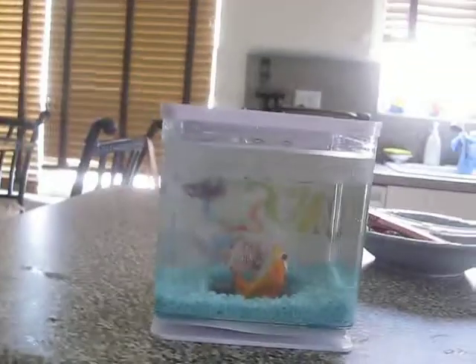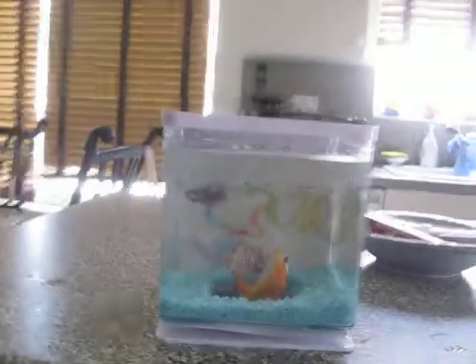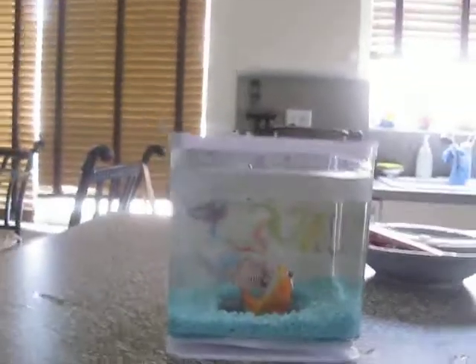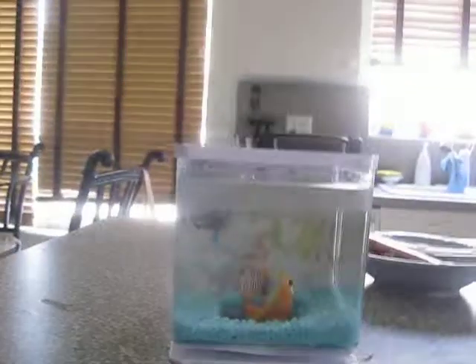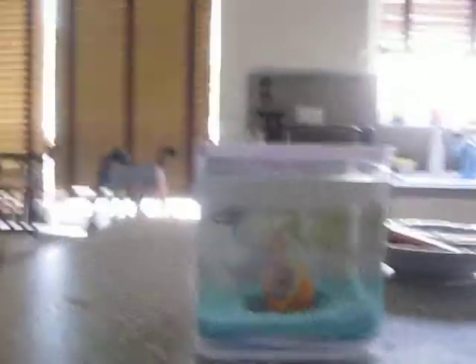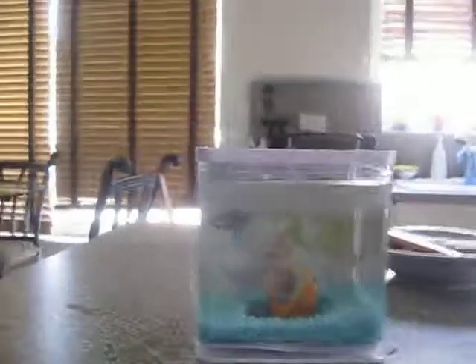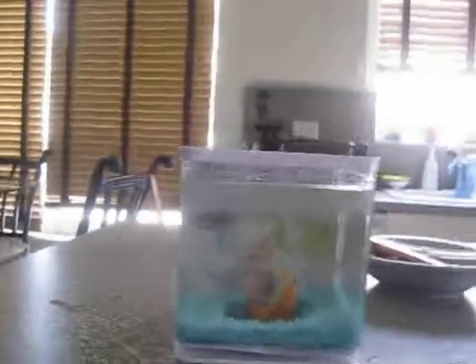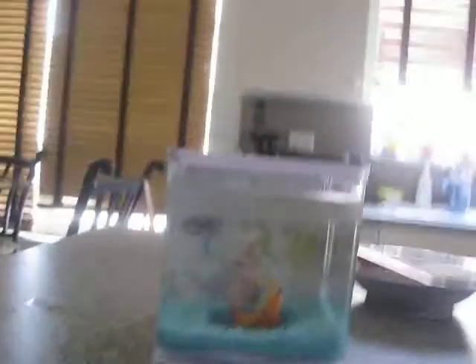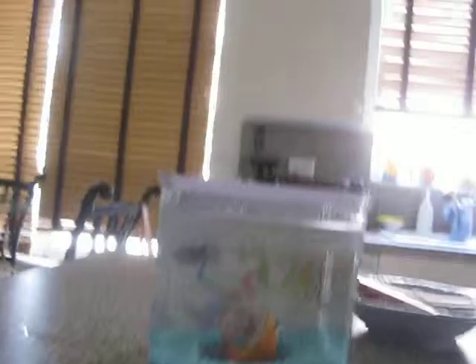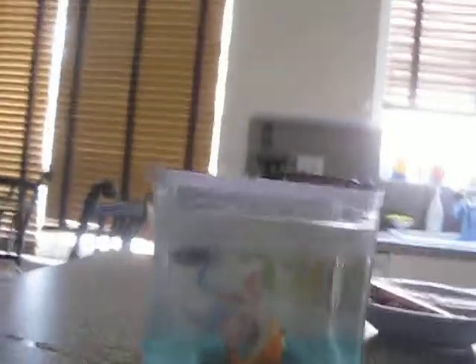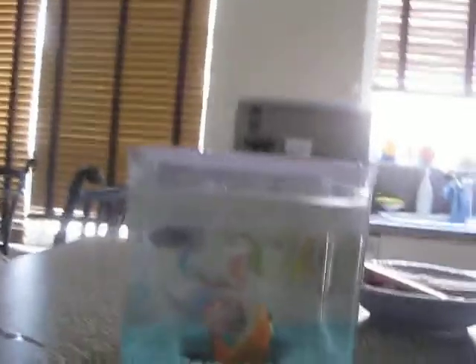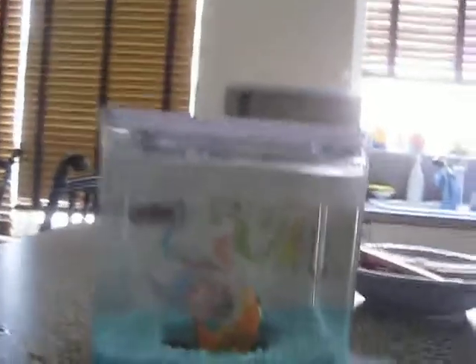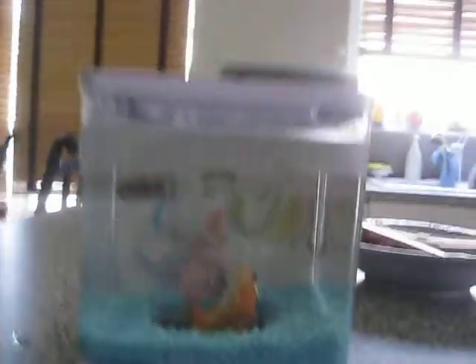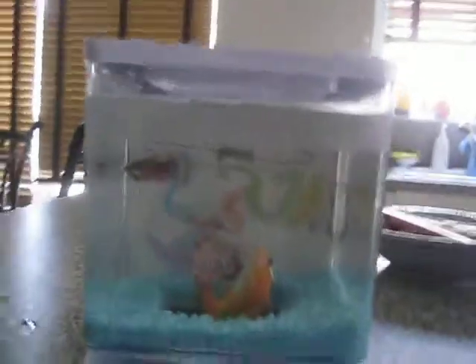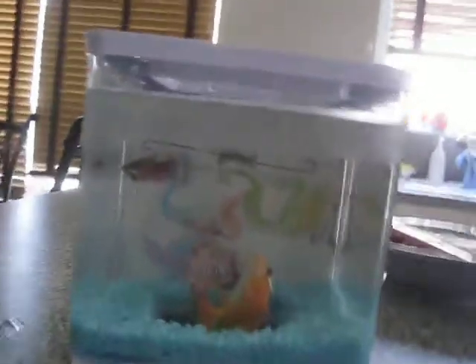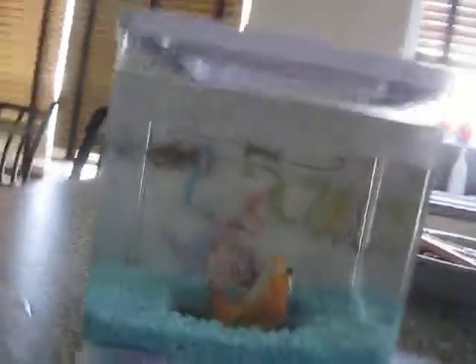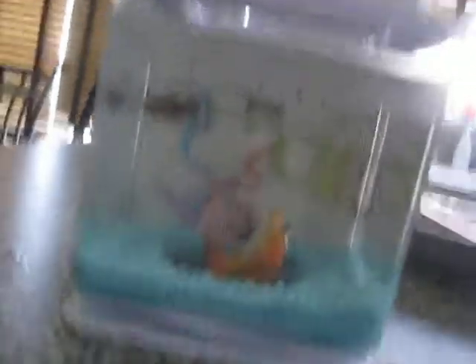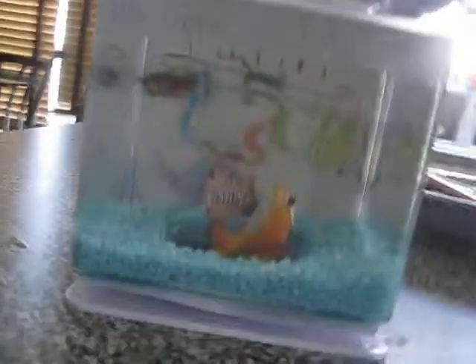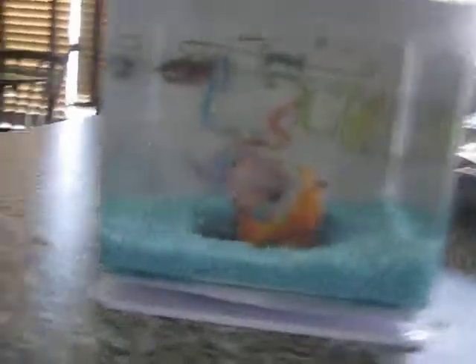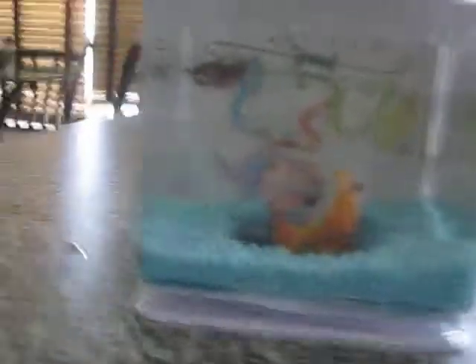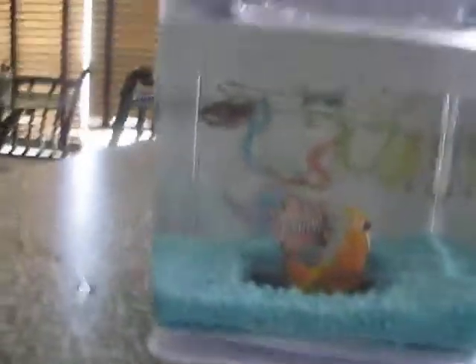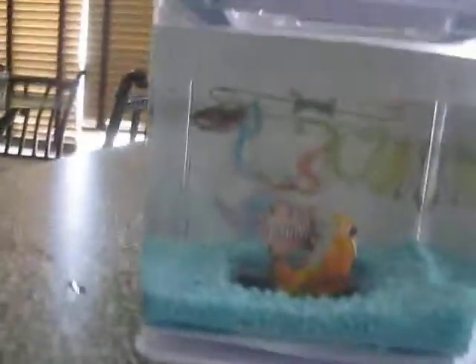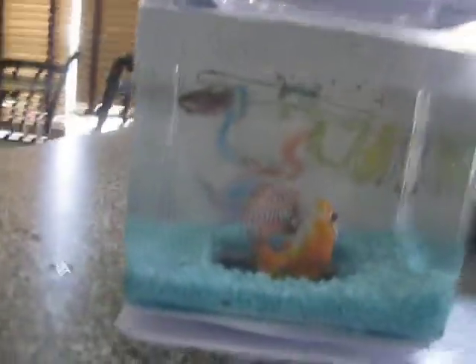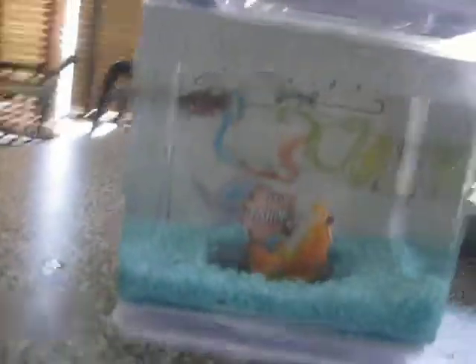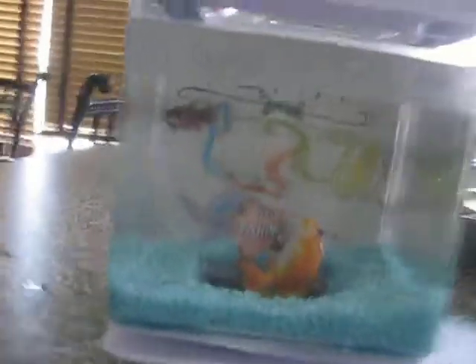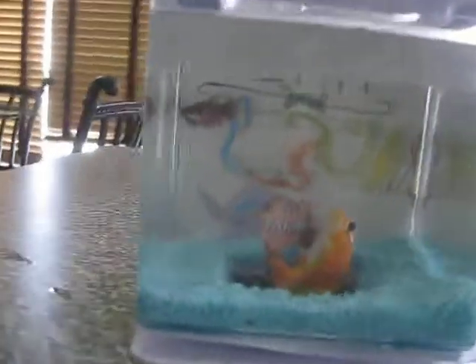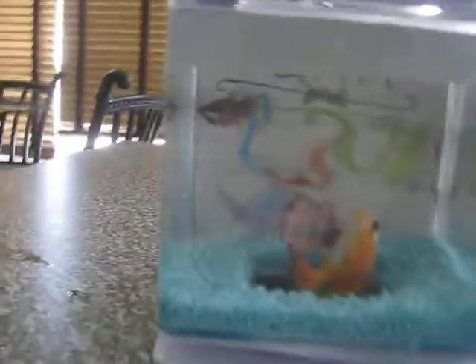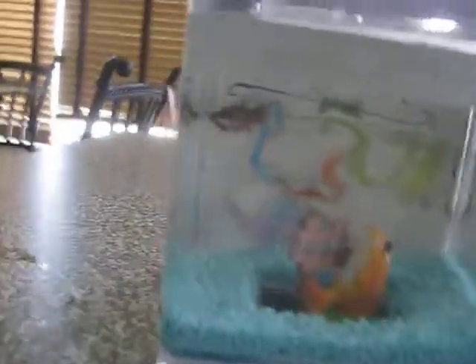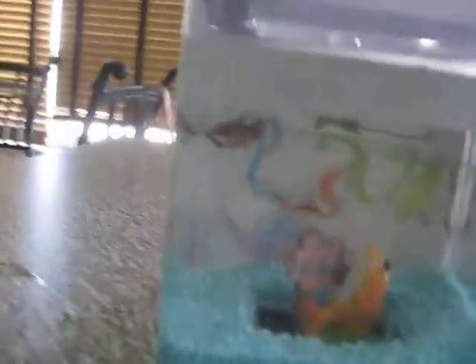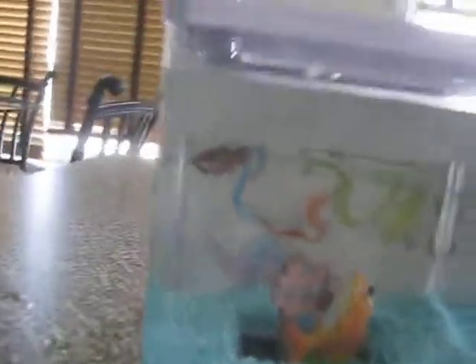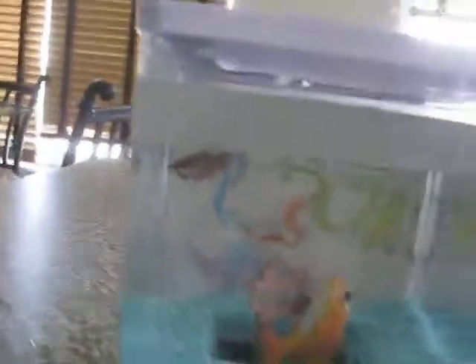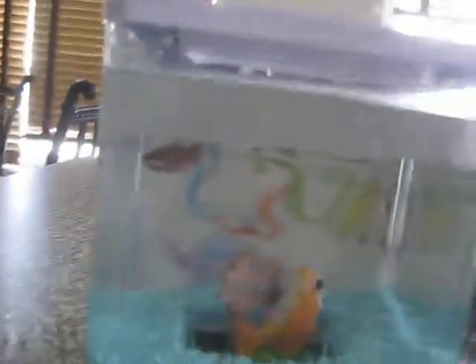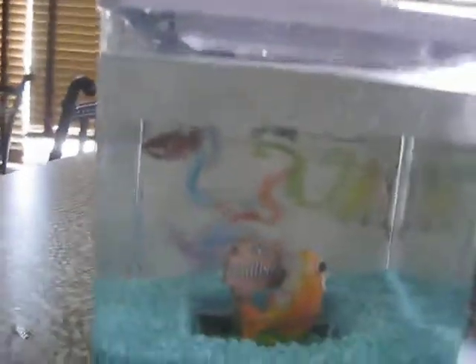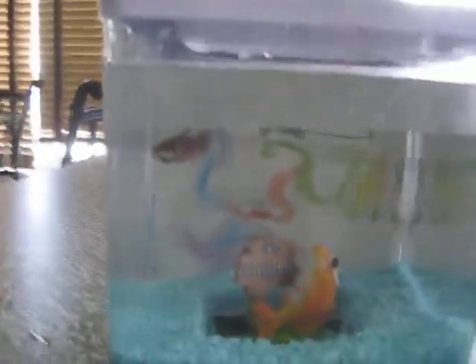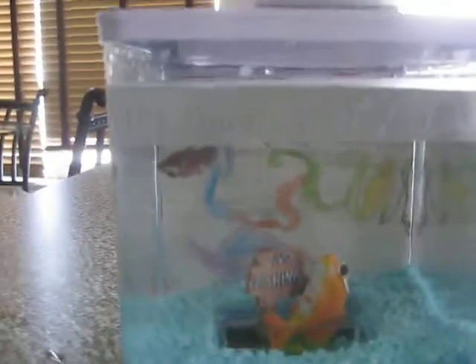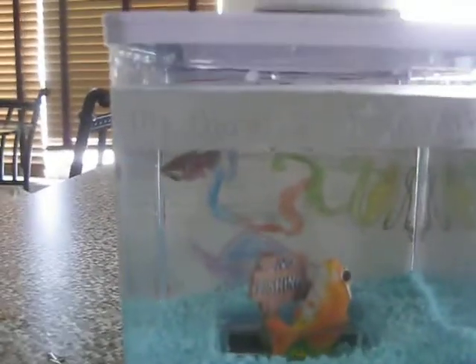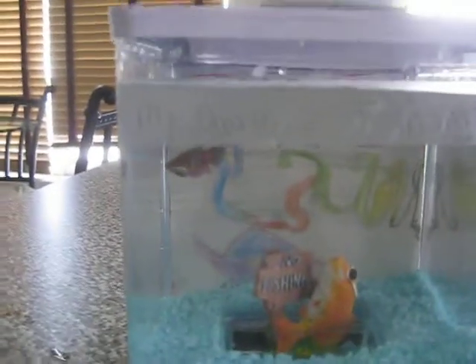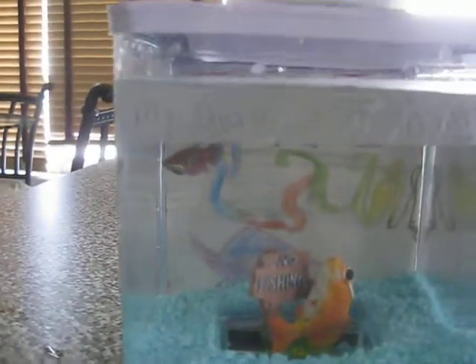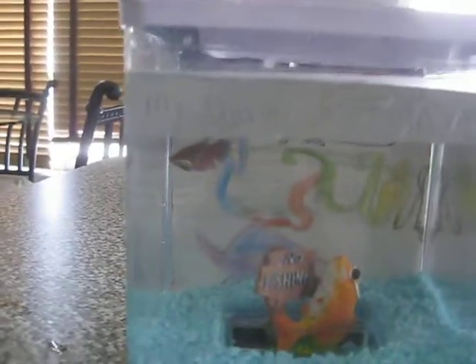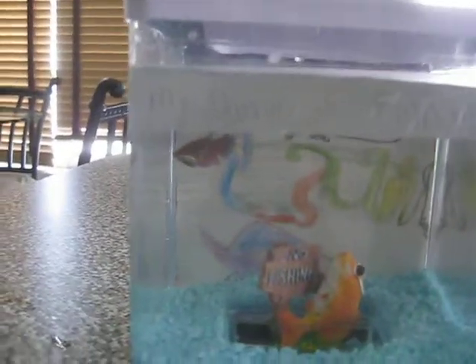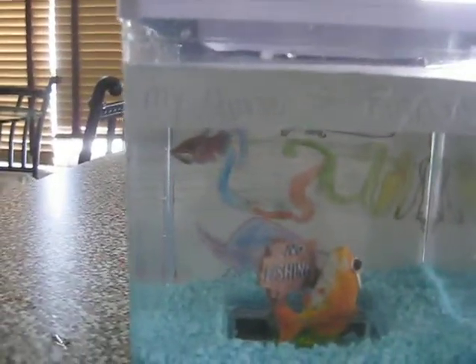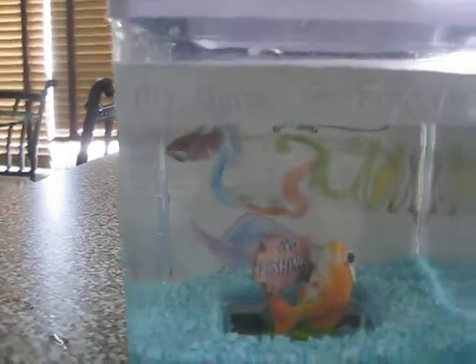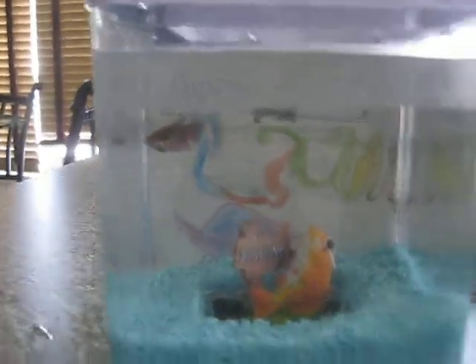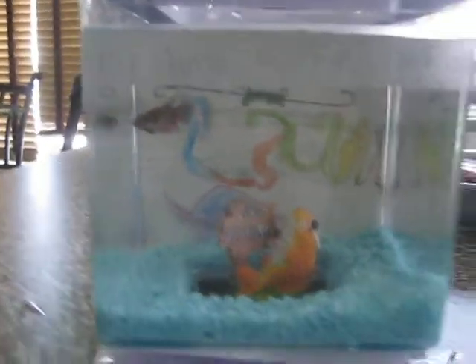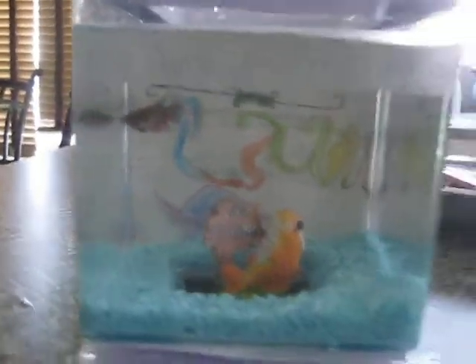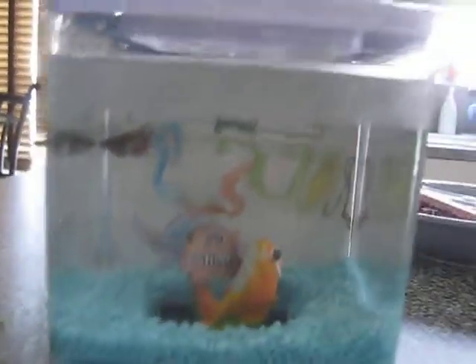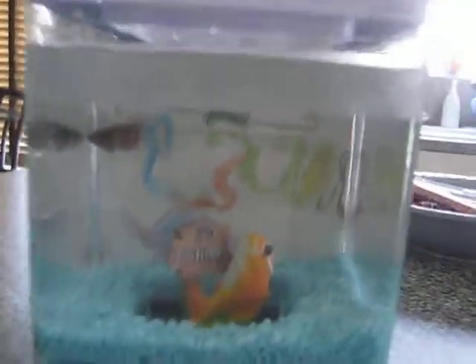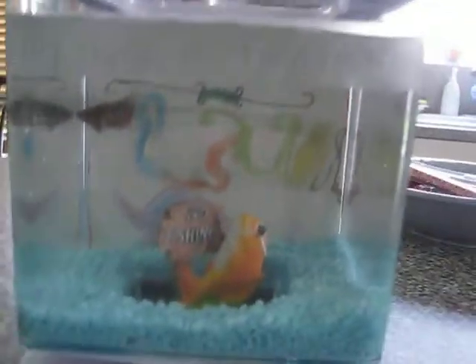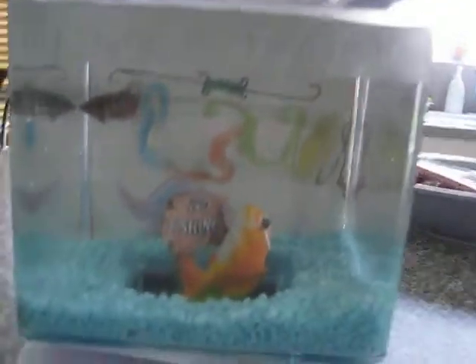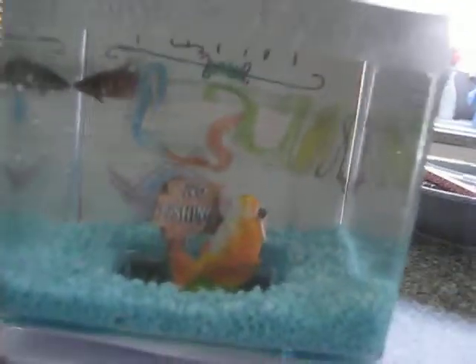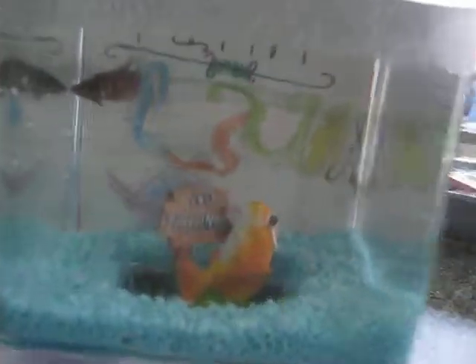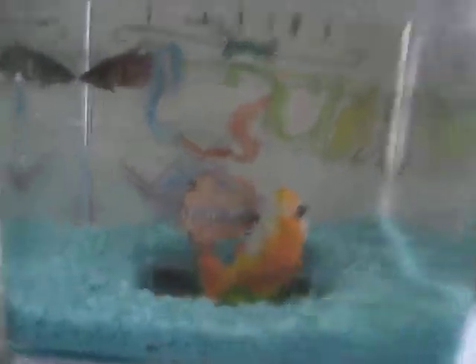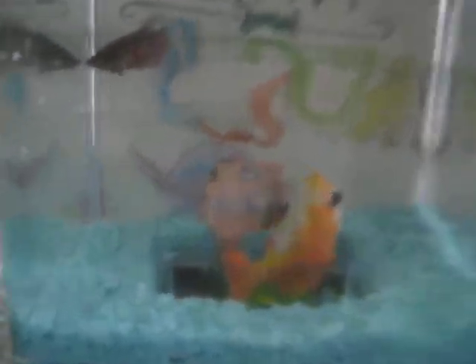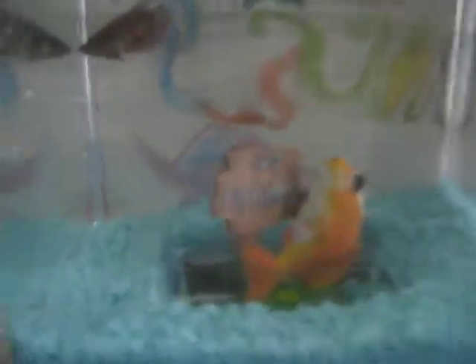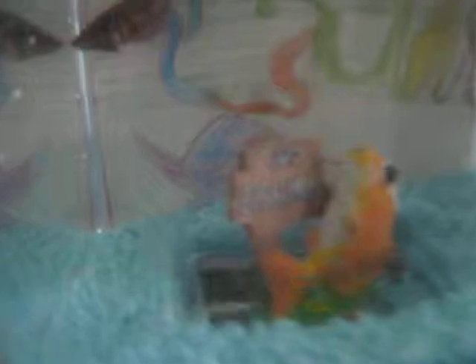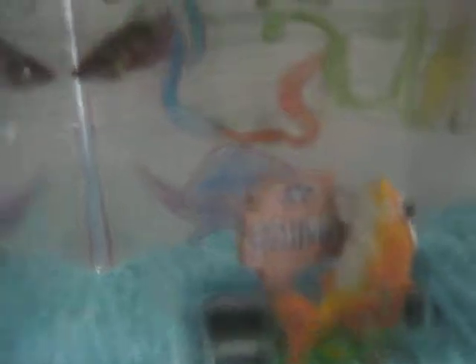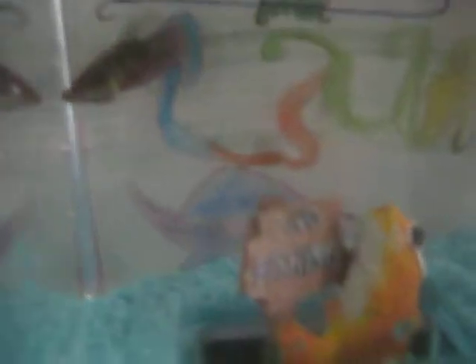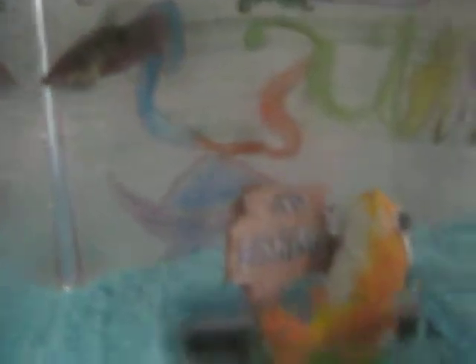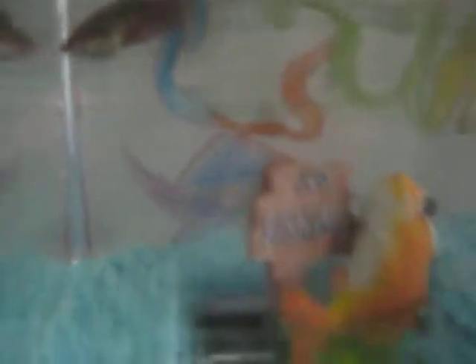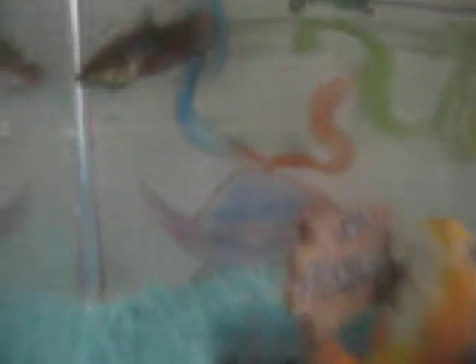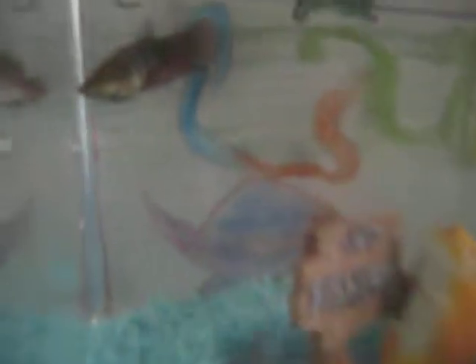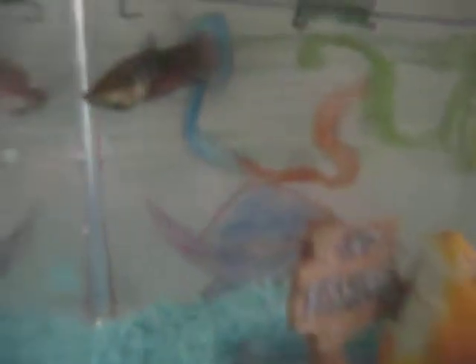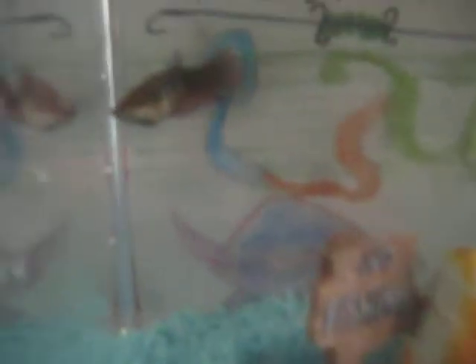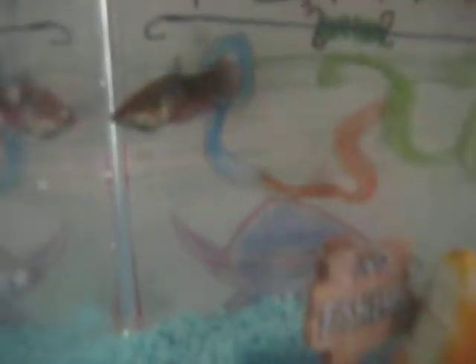I was feeding my betta just now. Hope you like my video and my little fishie. Bye.